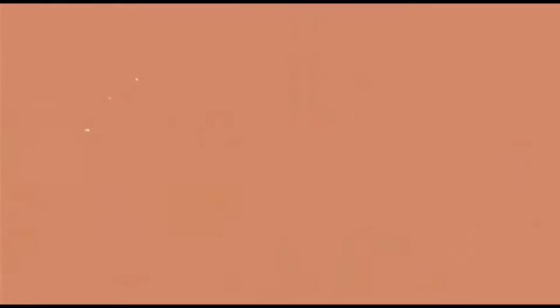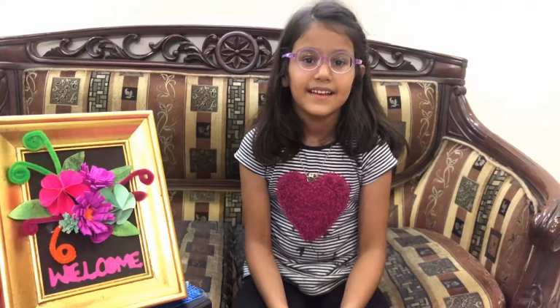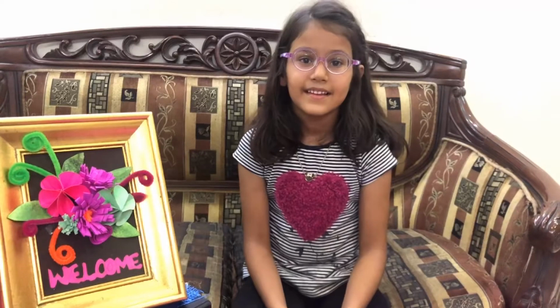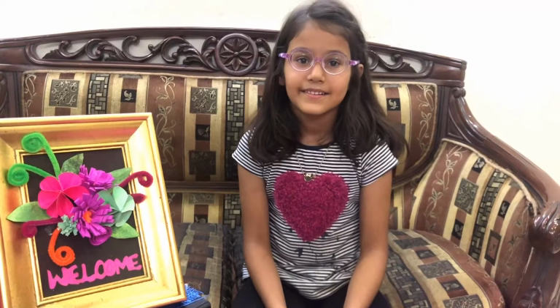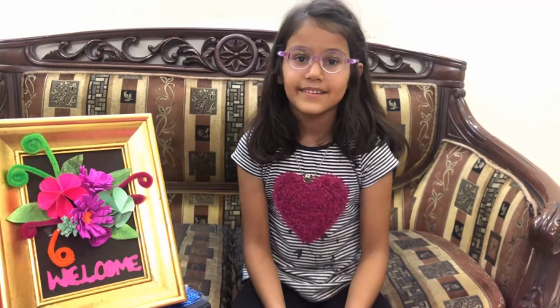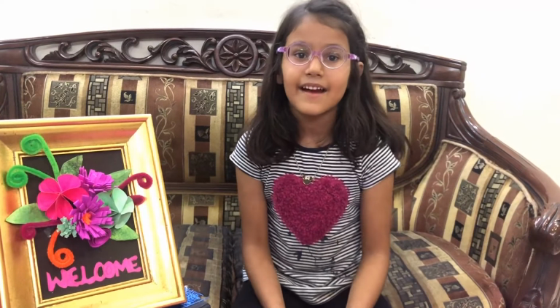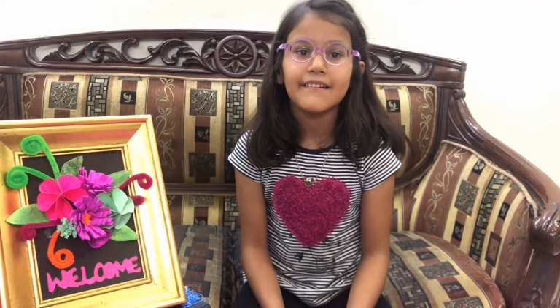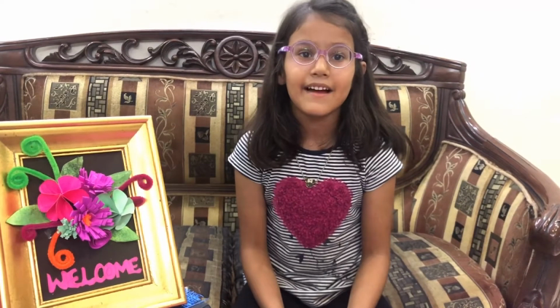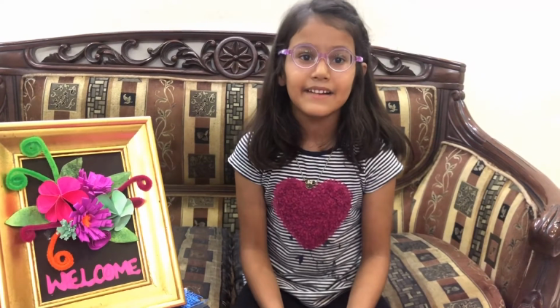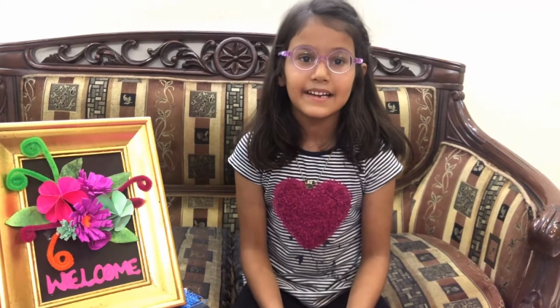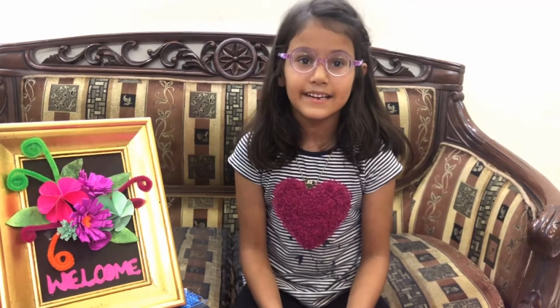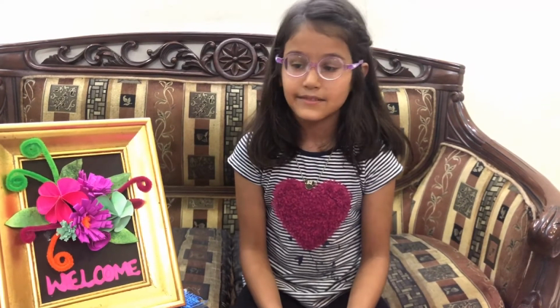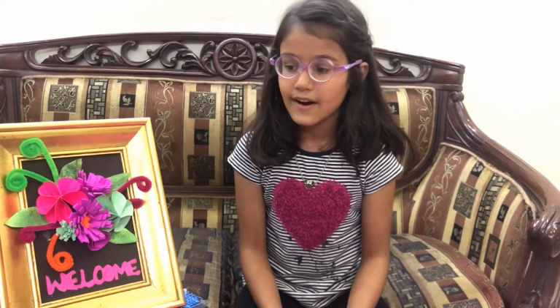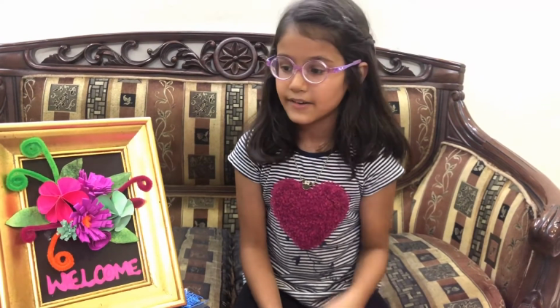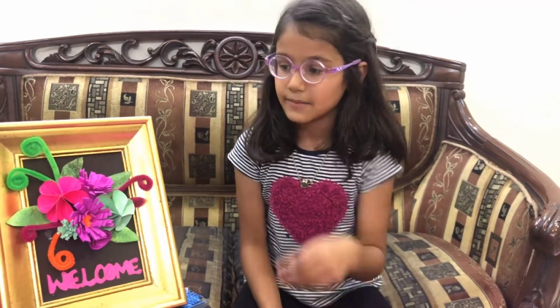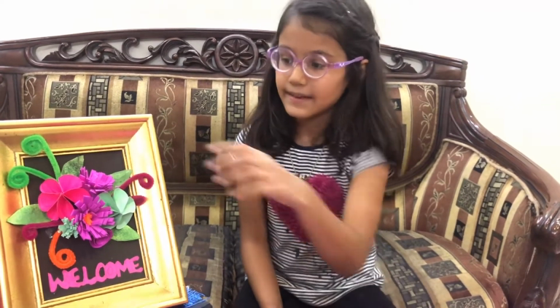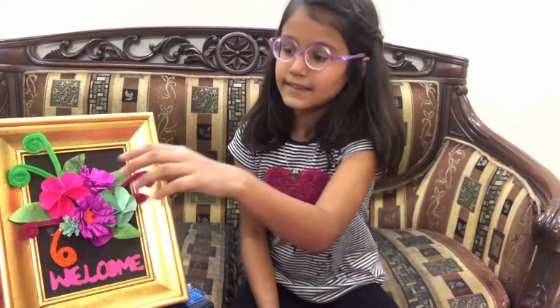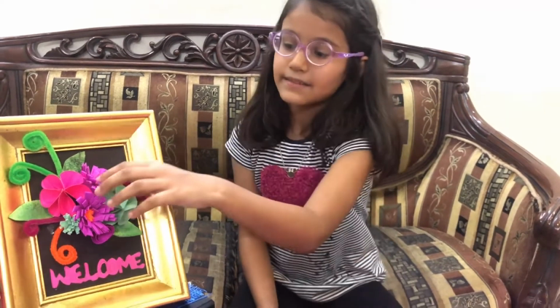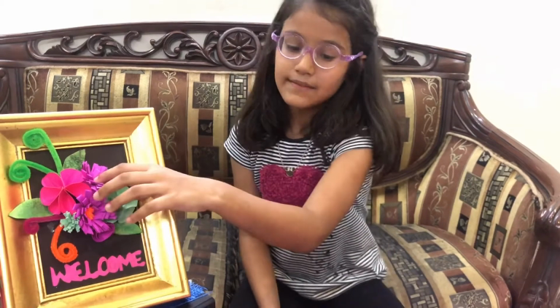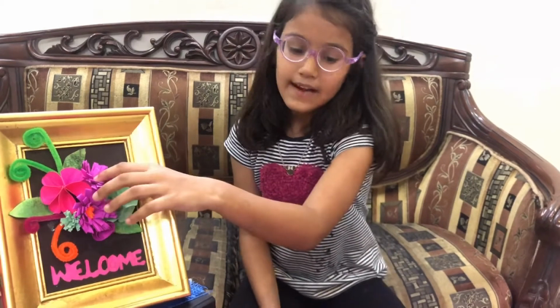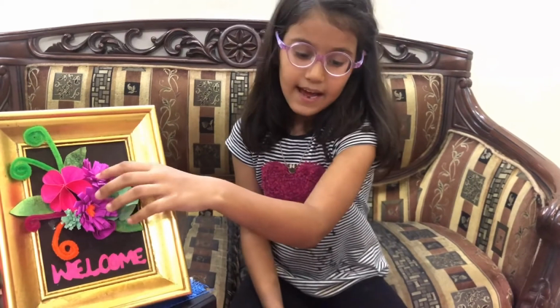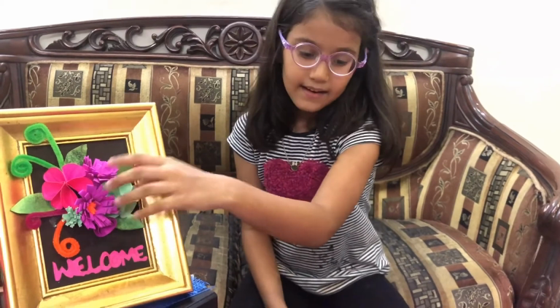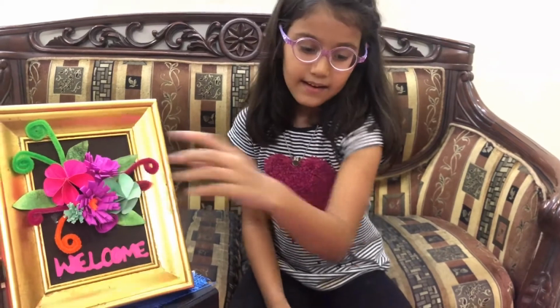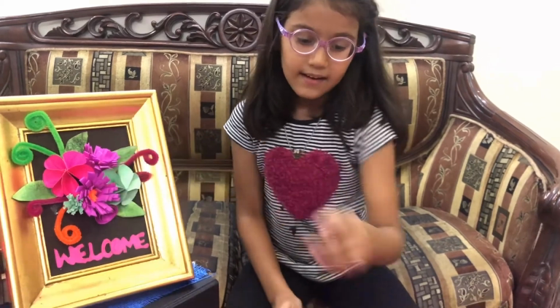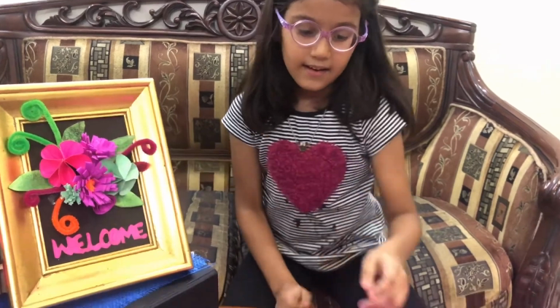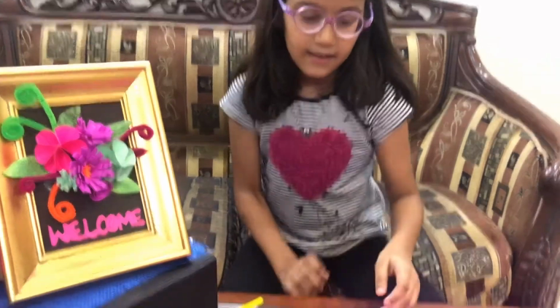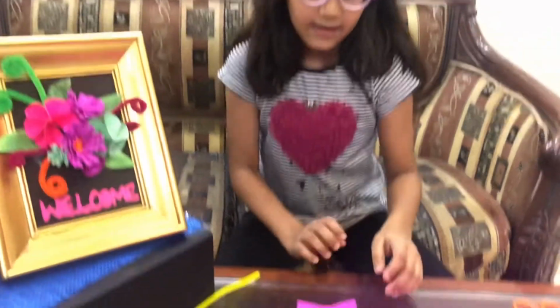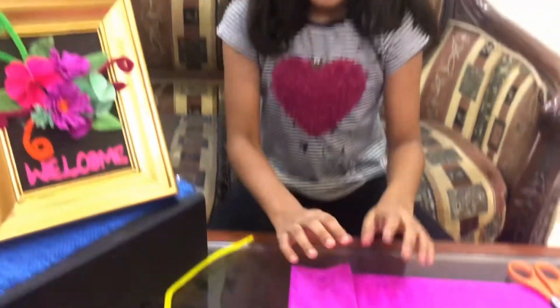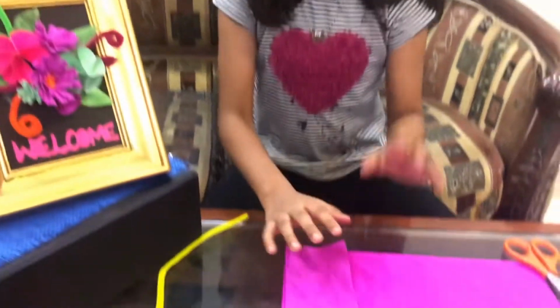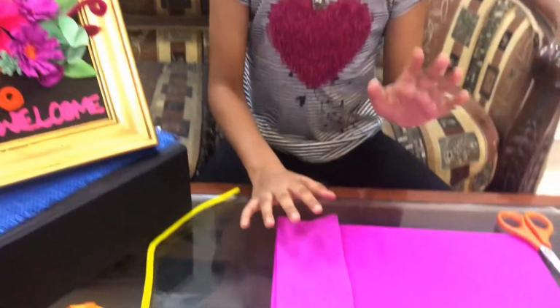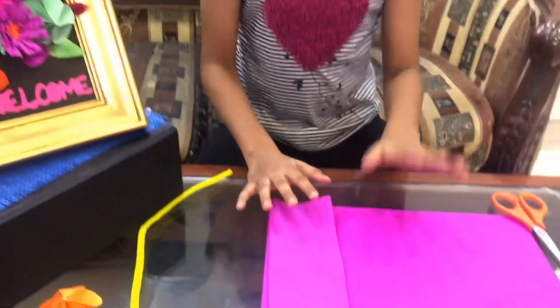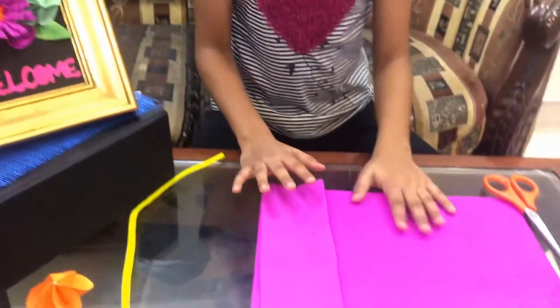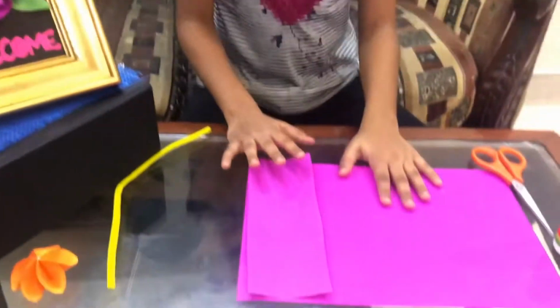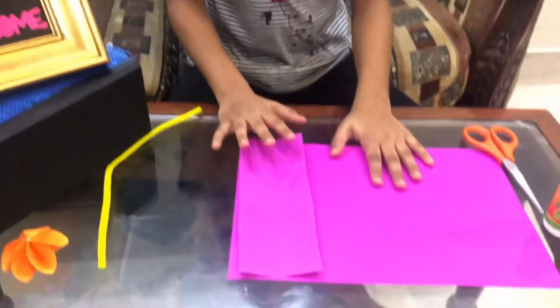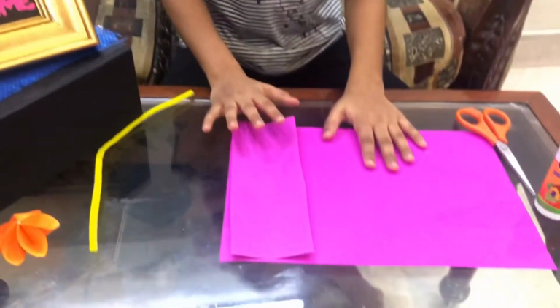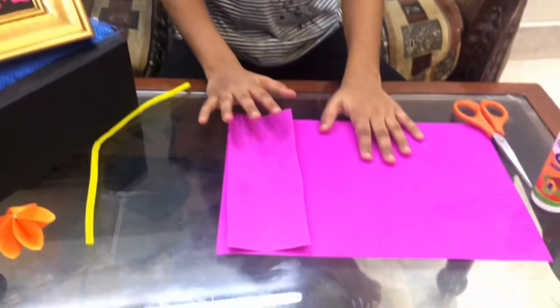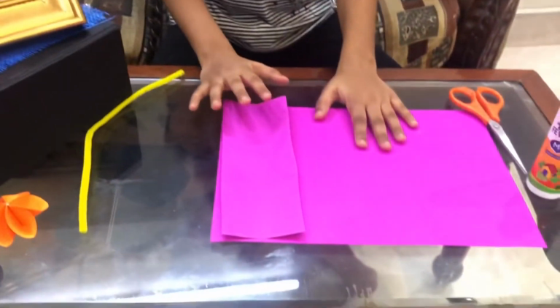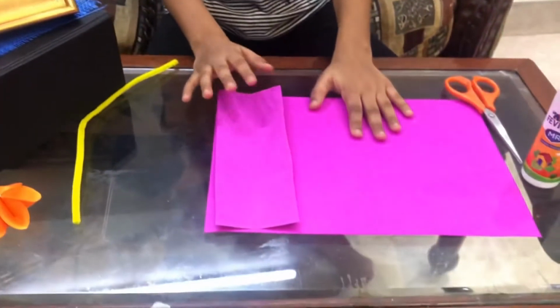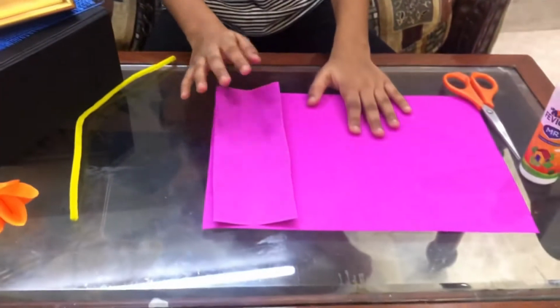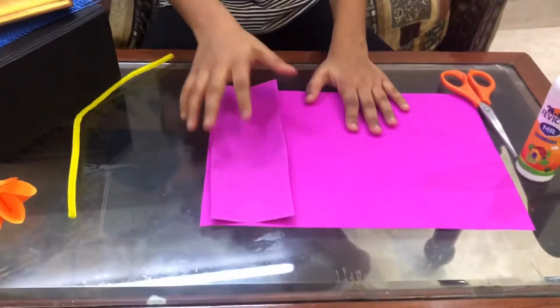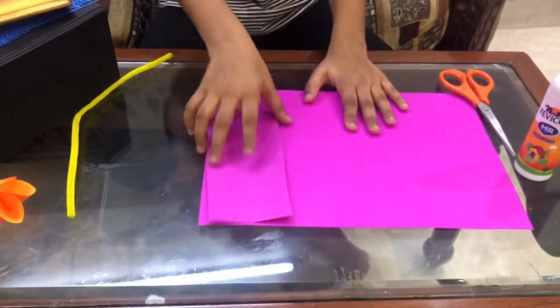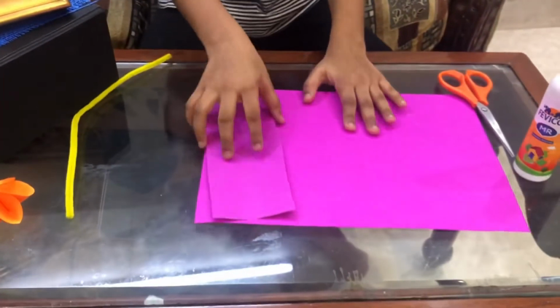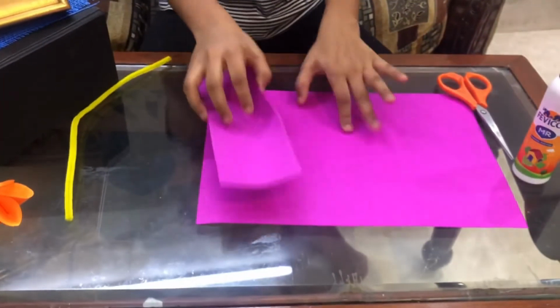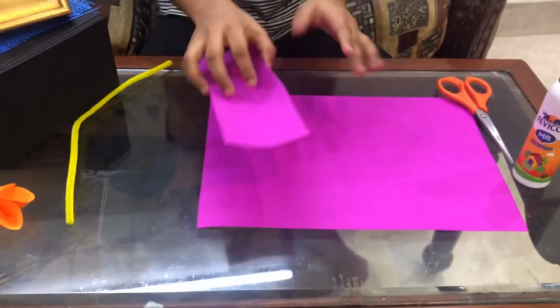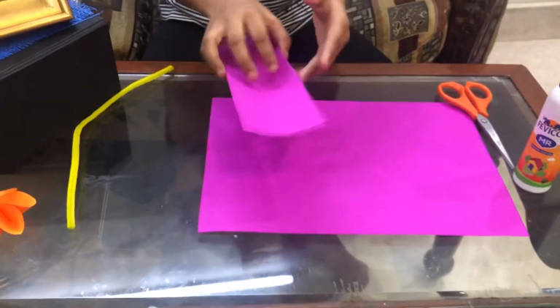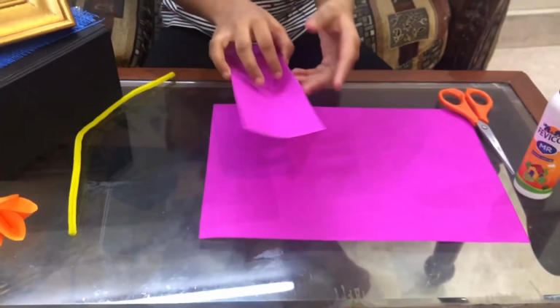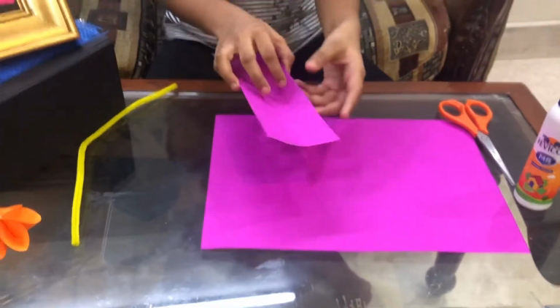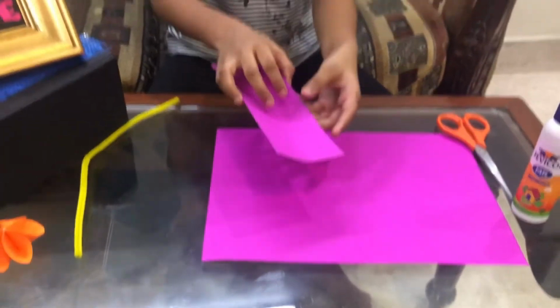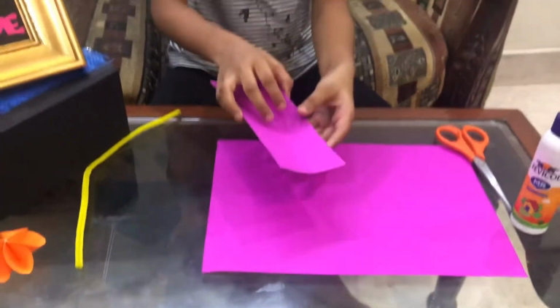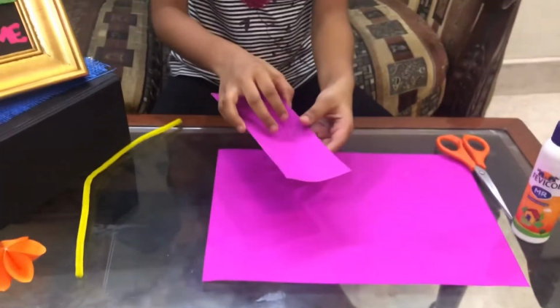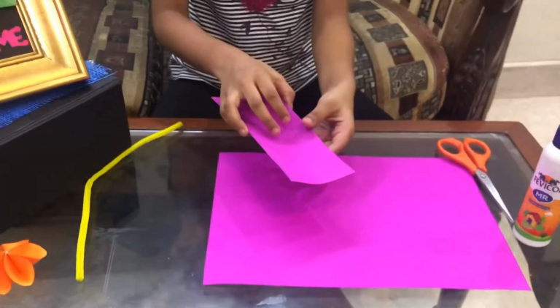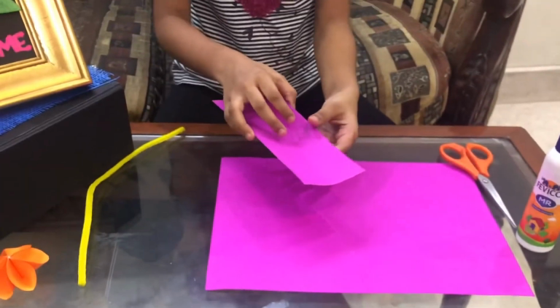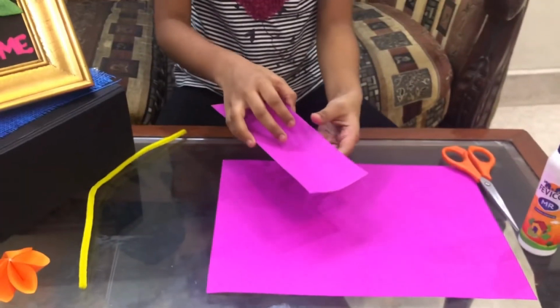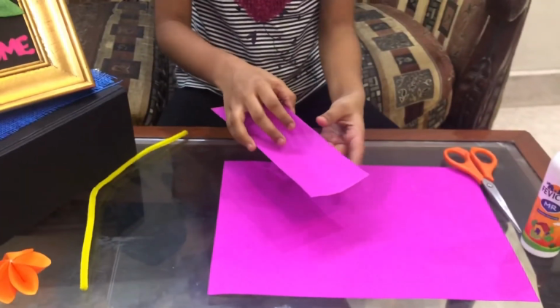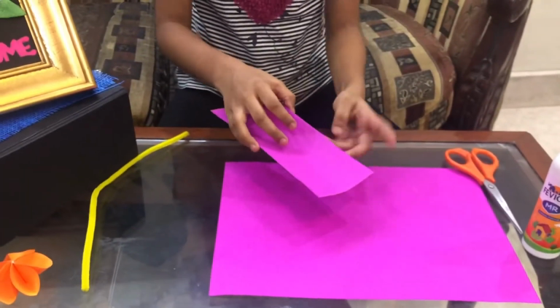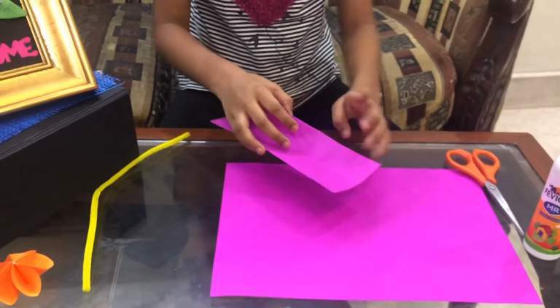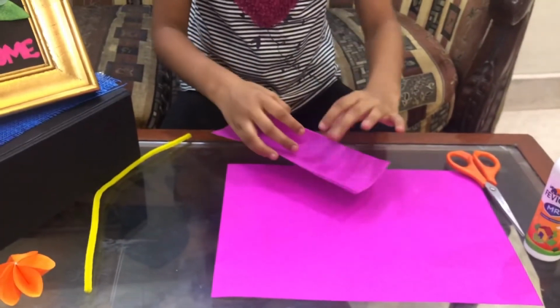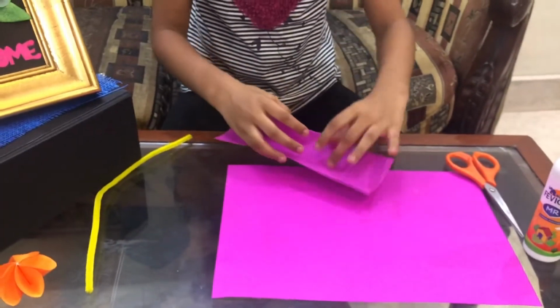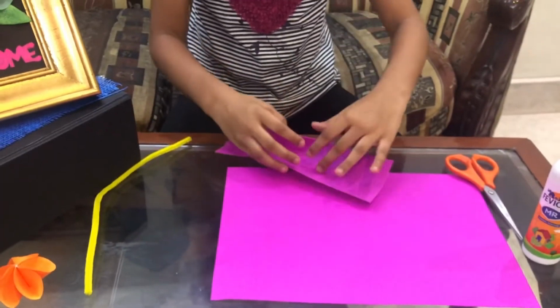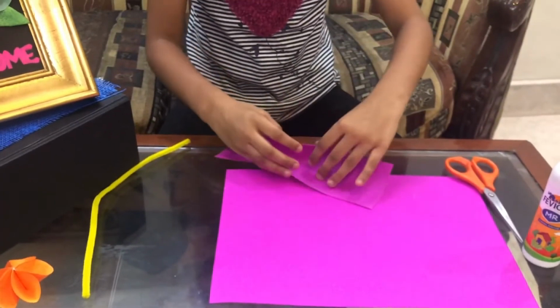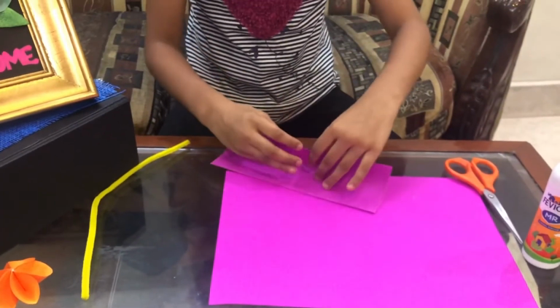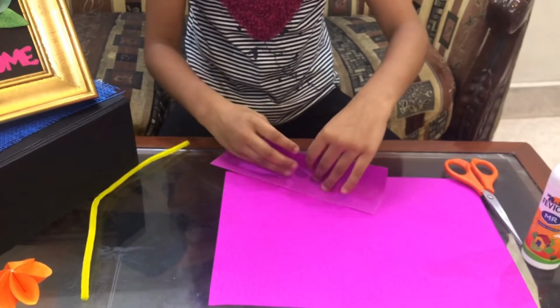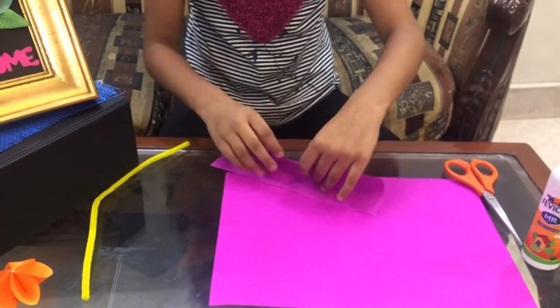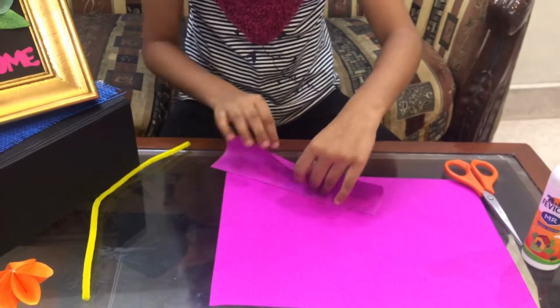Now I will teach you how to make this flower. First, take an A4 sheet and cut it into this size. Now fold it in half.